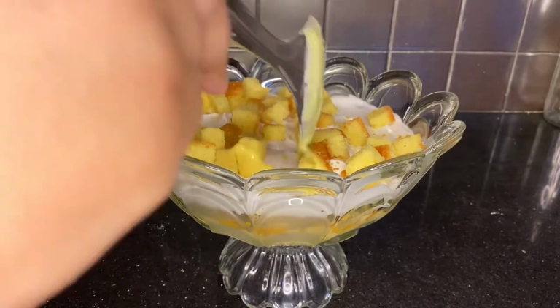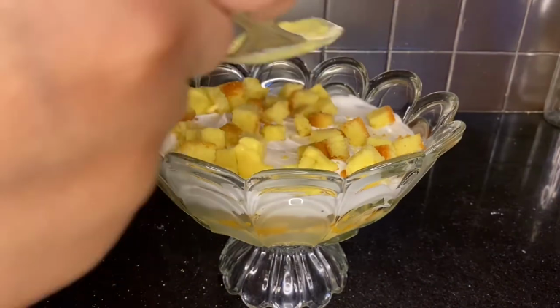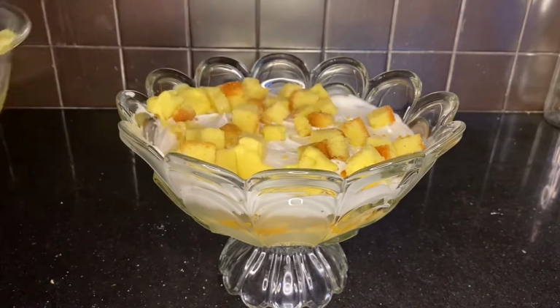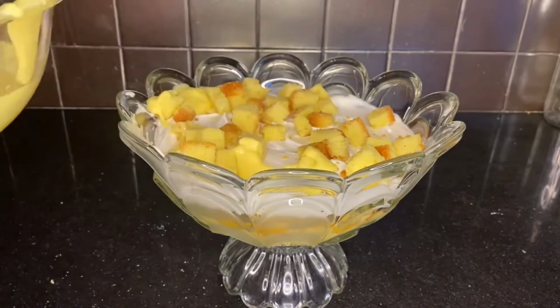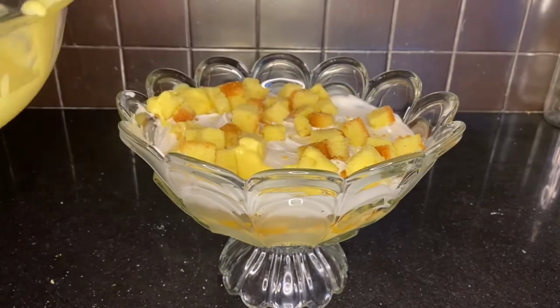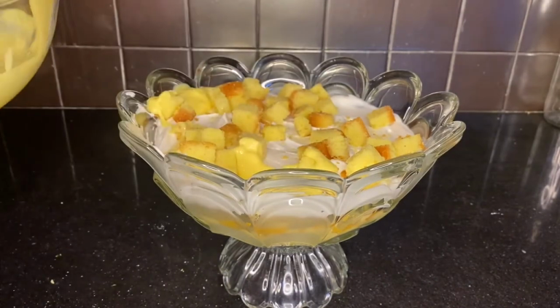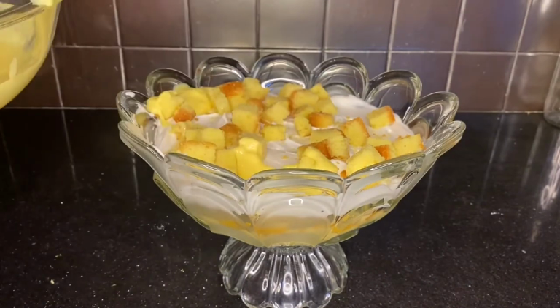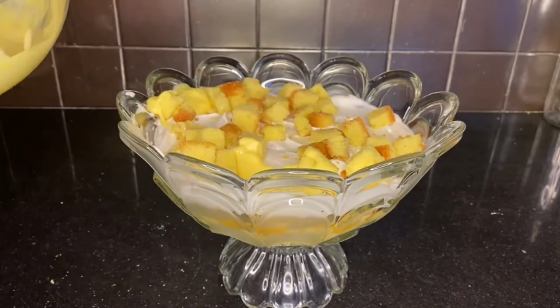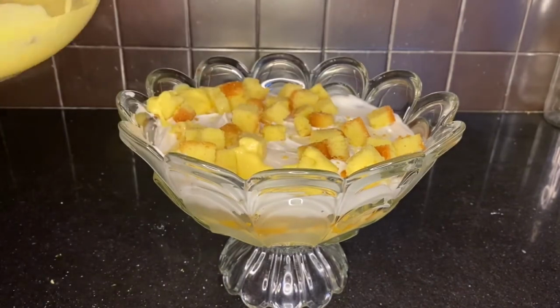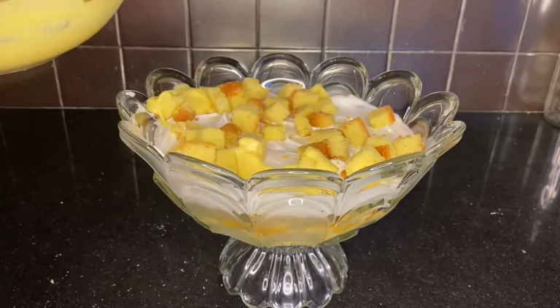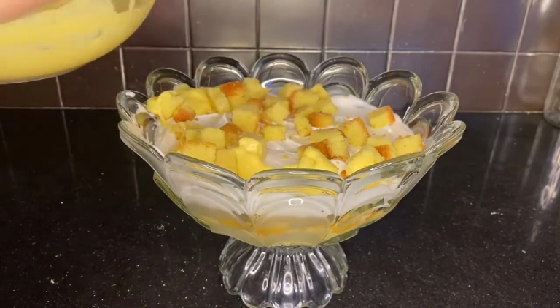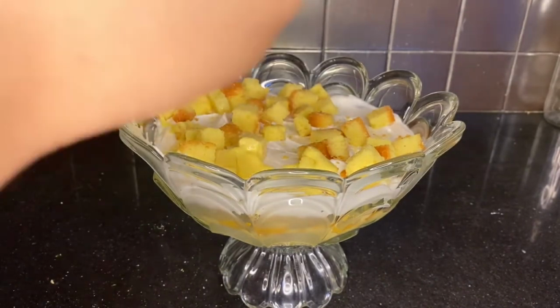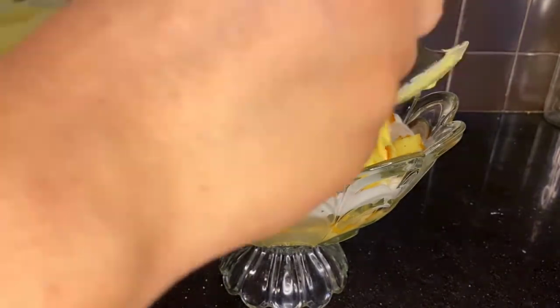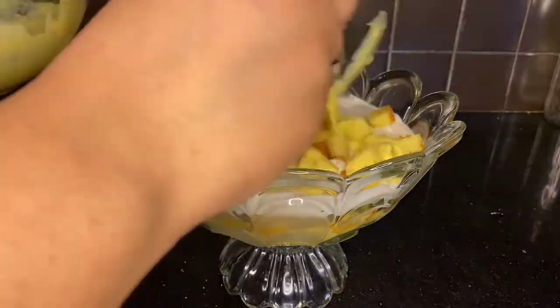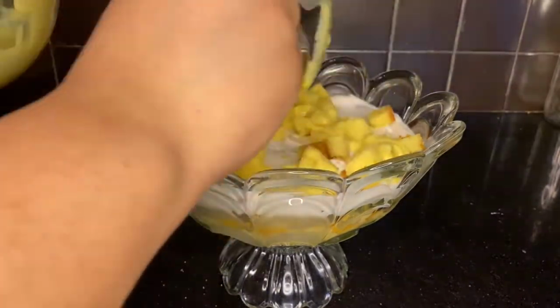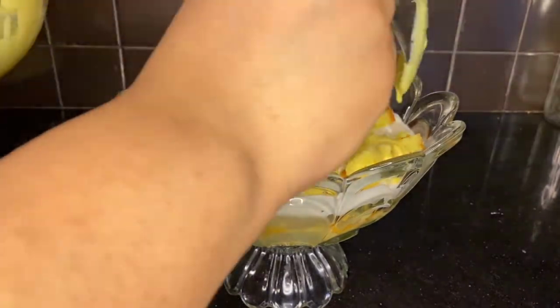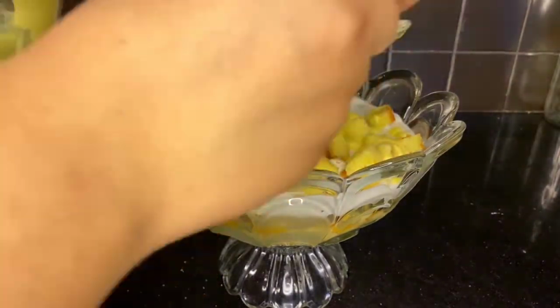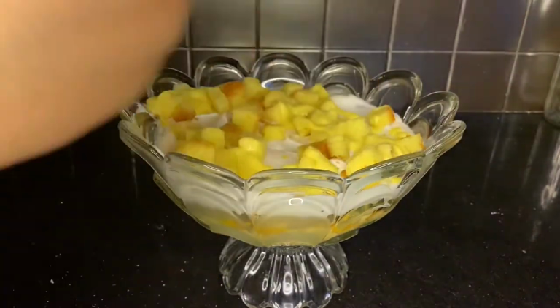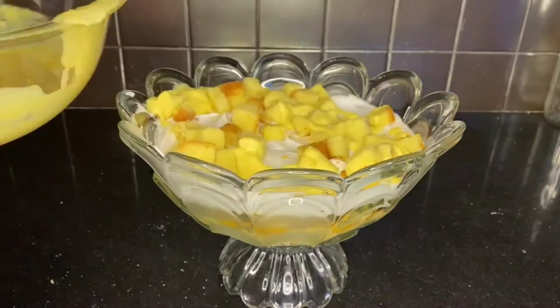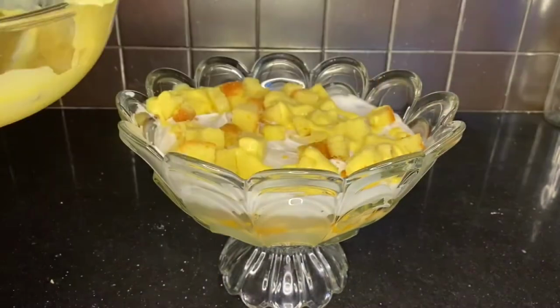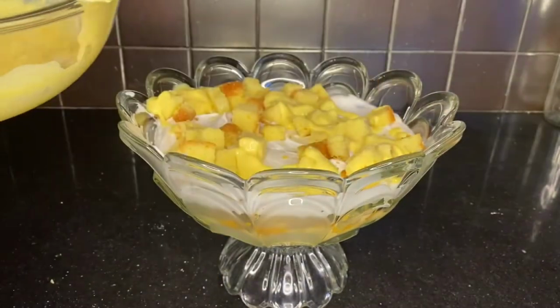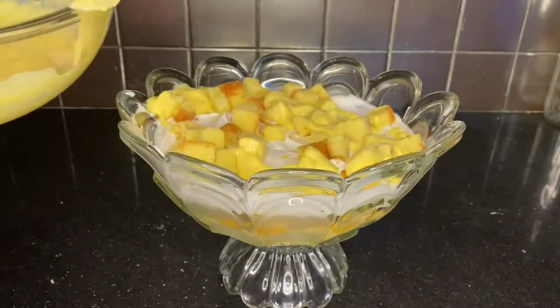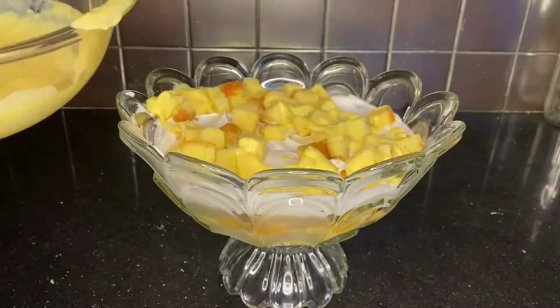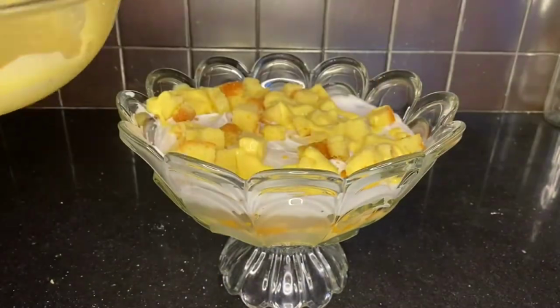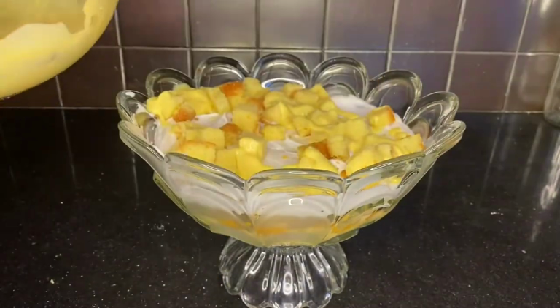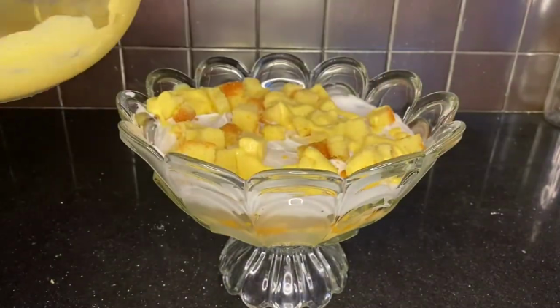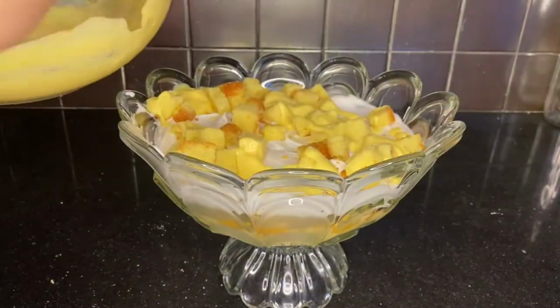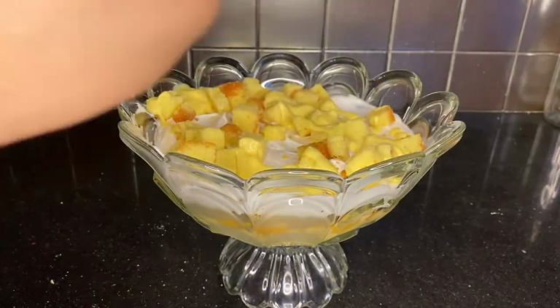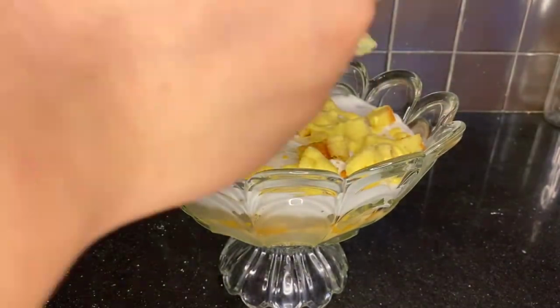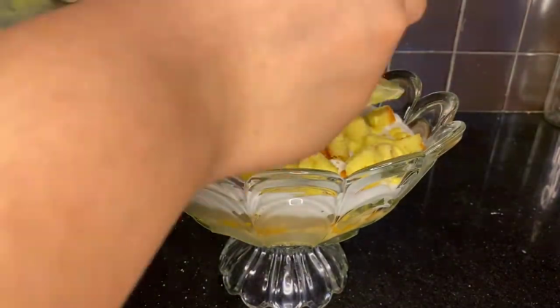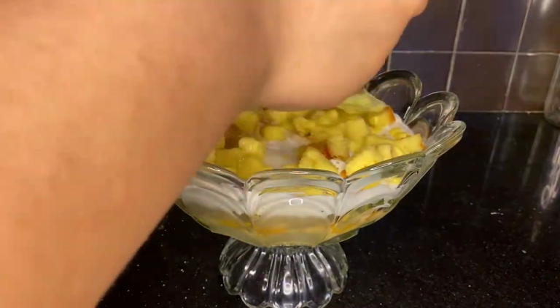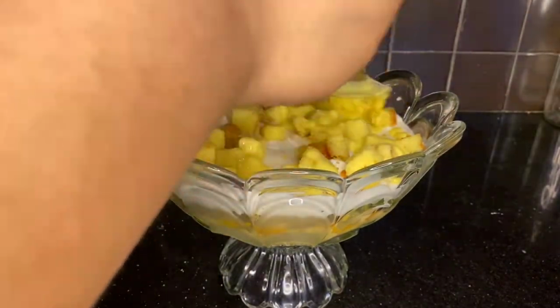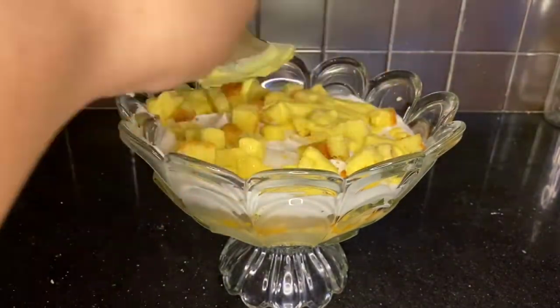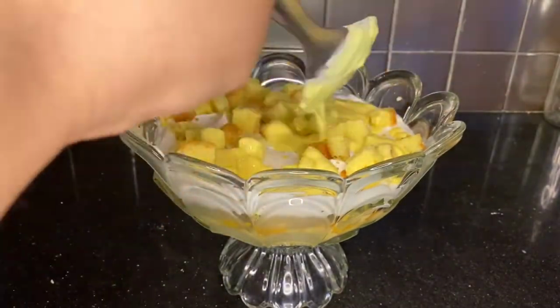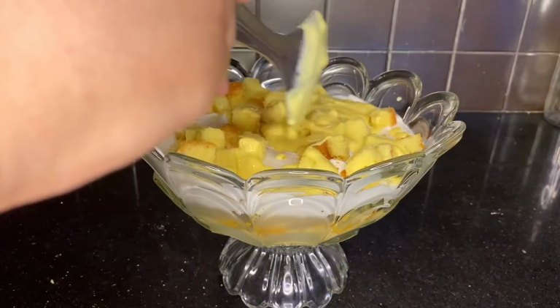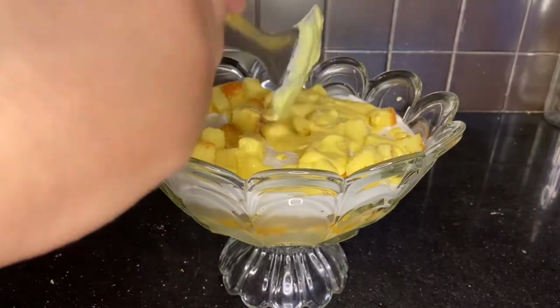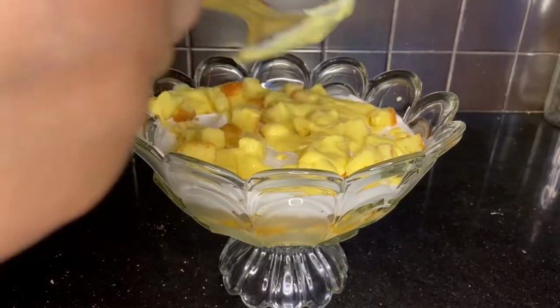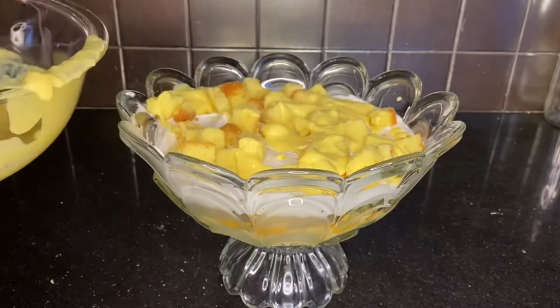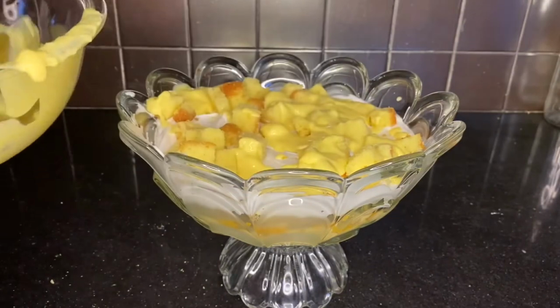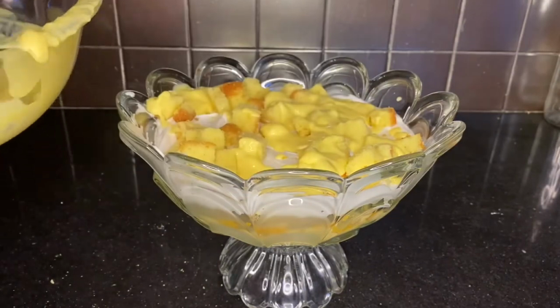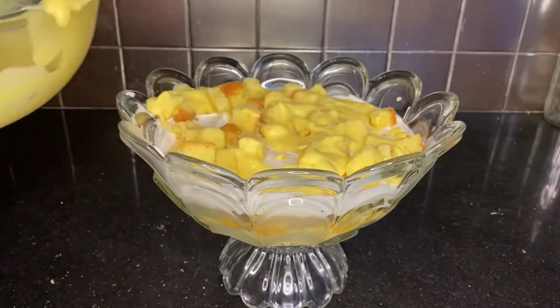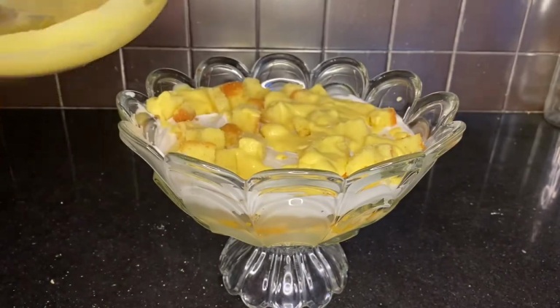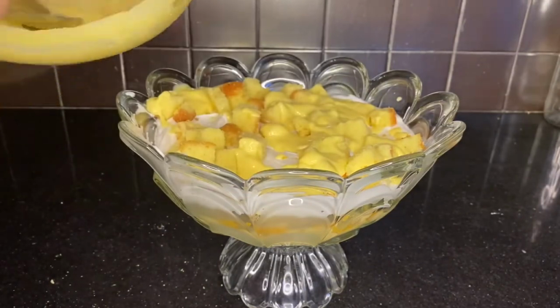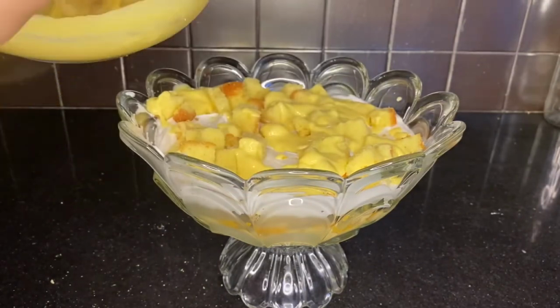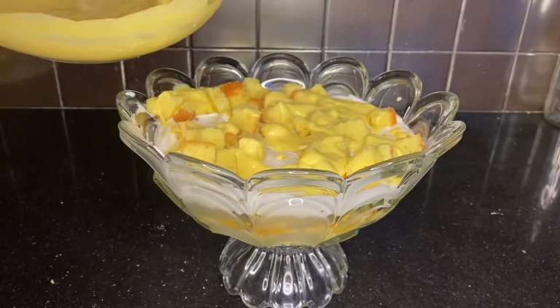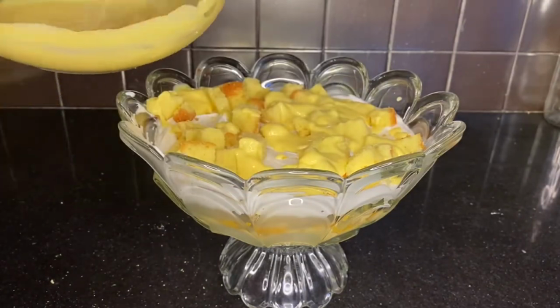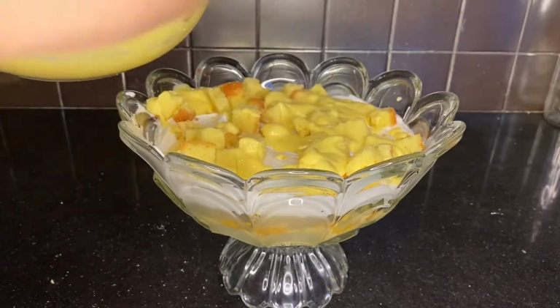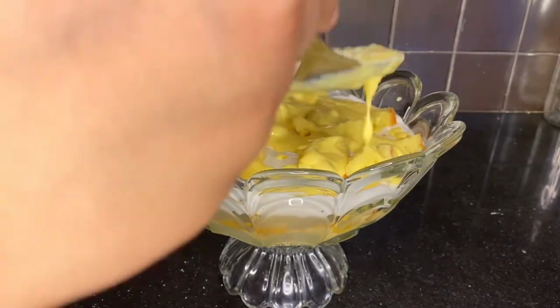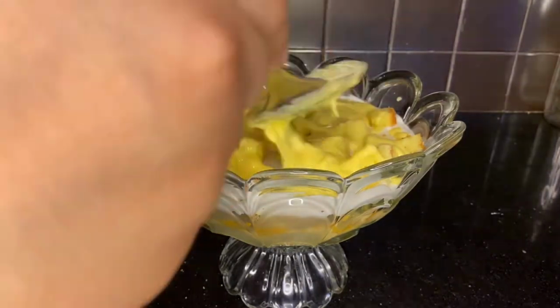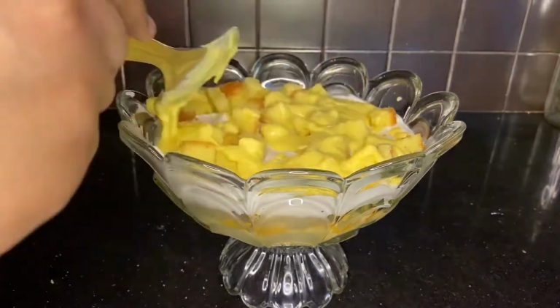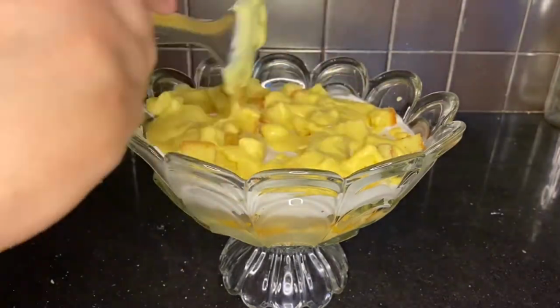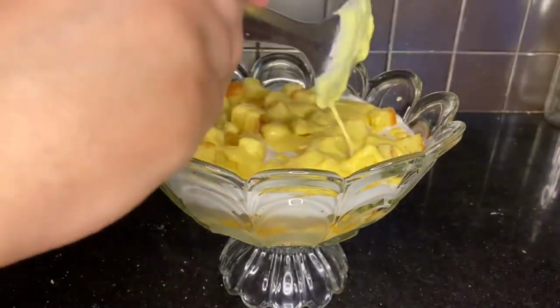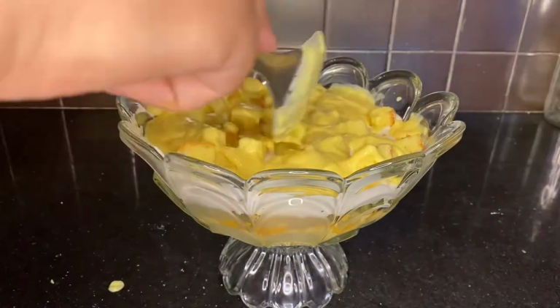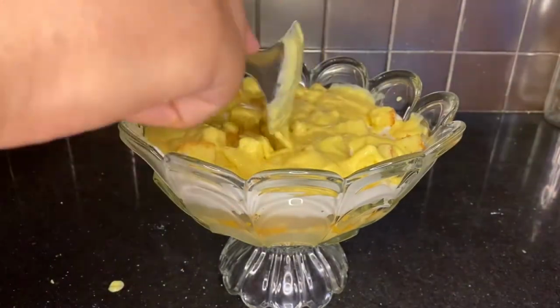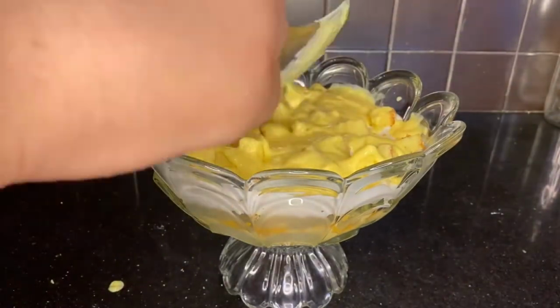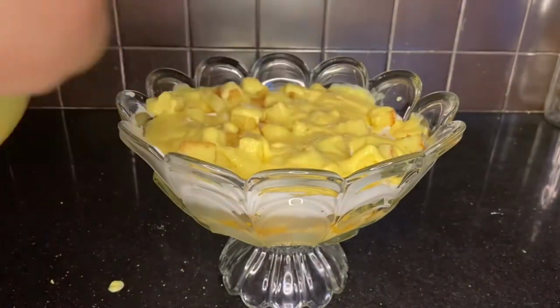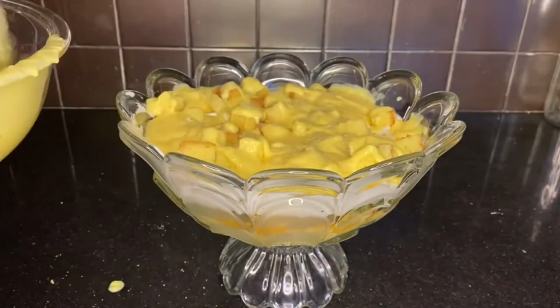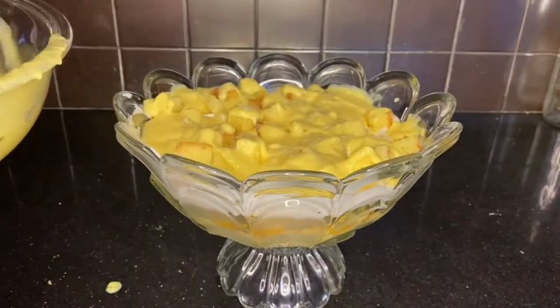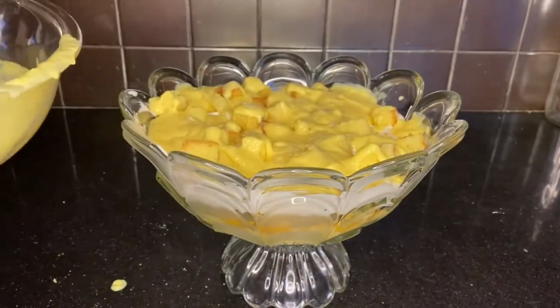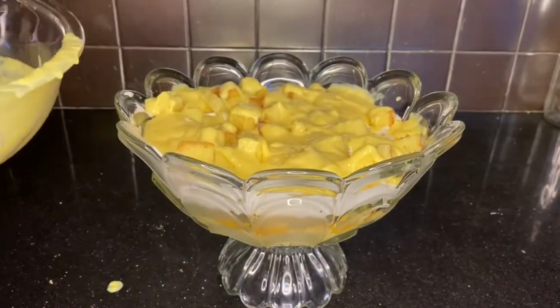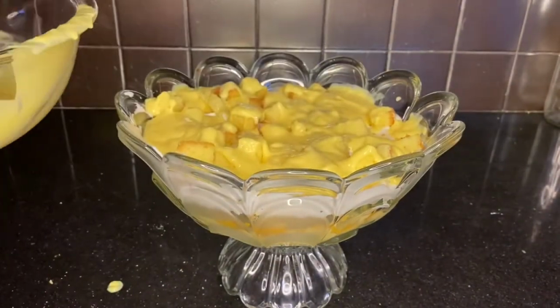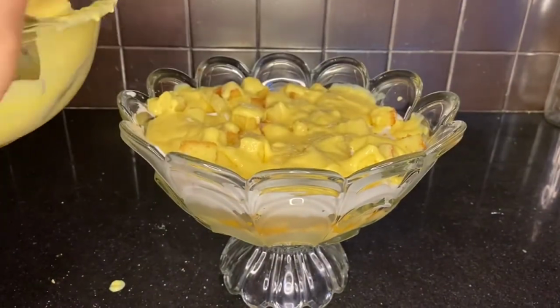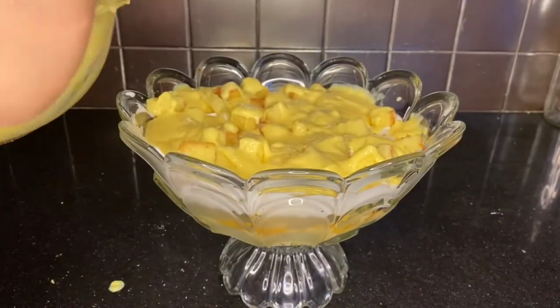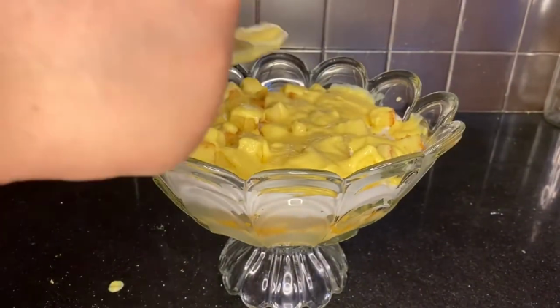What's your favorite layer? What's your favorite part about this dessert that I'm making in front of you? Do let me know in the comments down below.